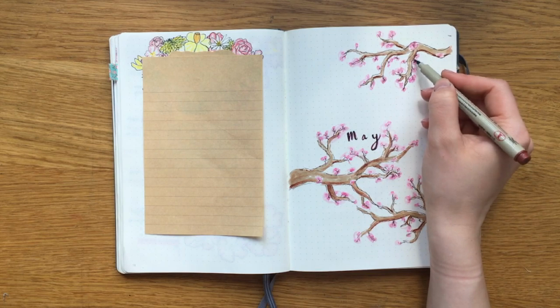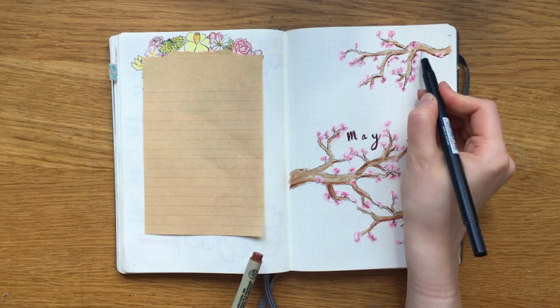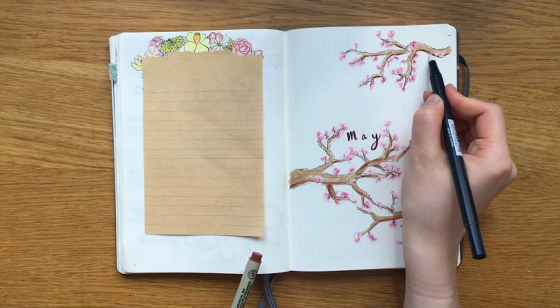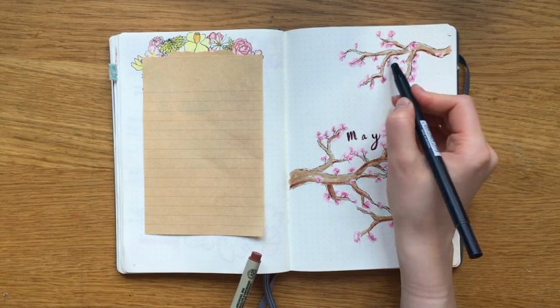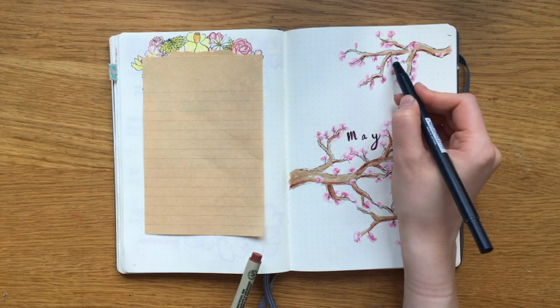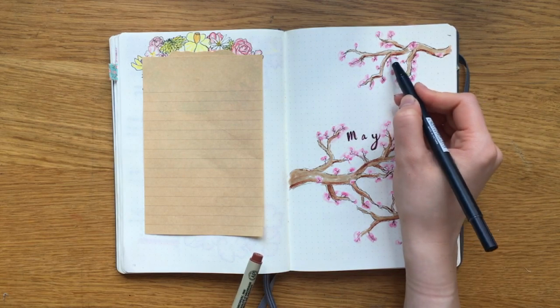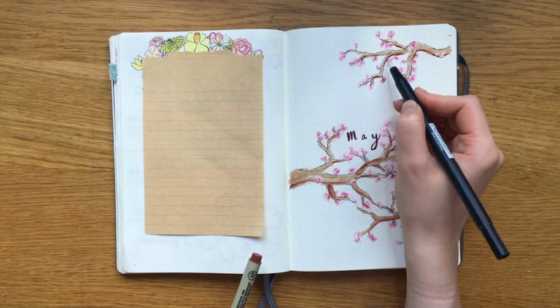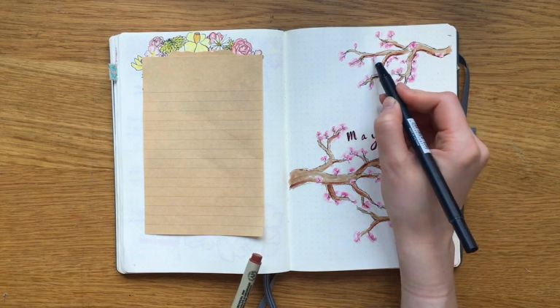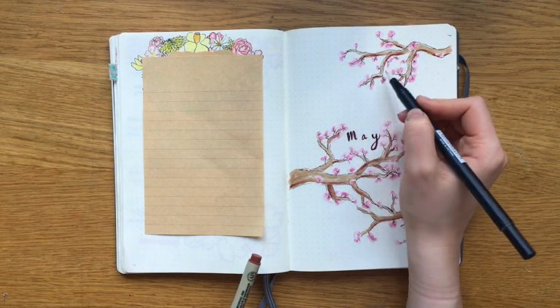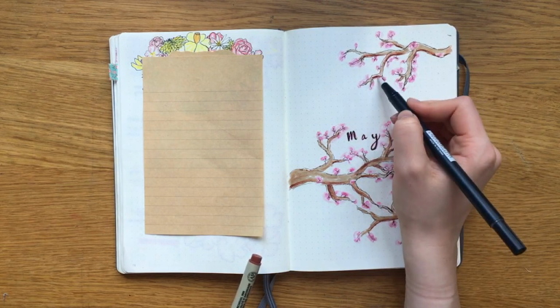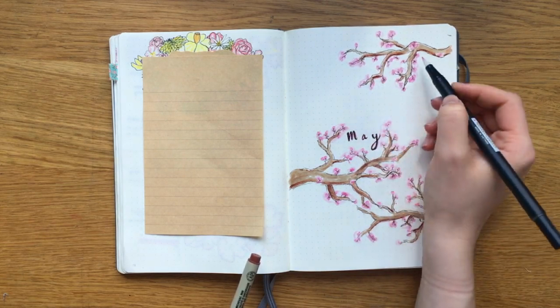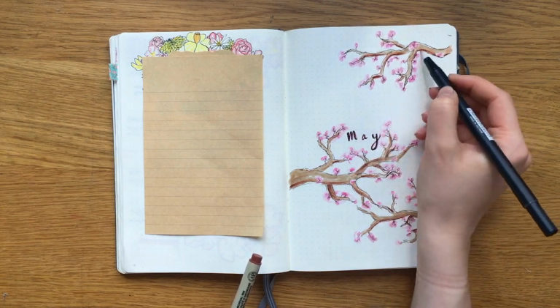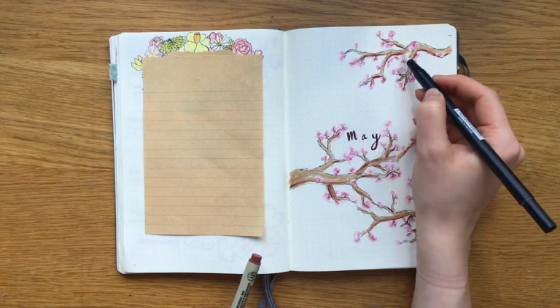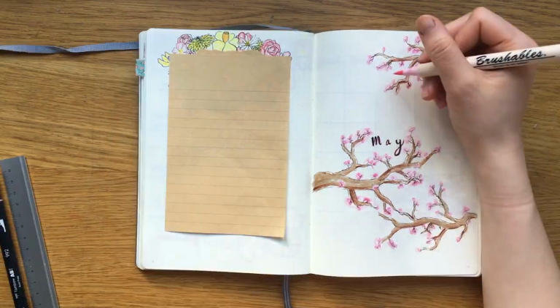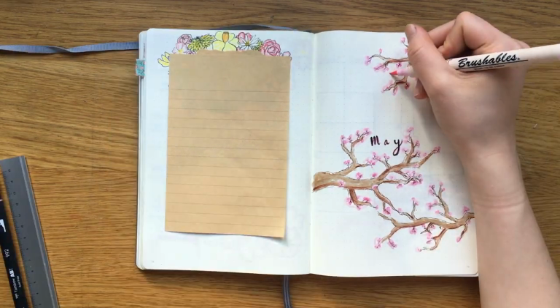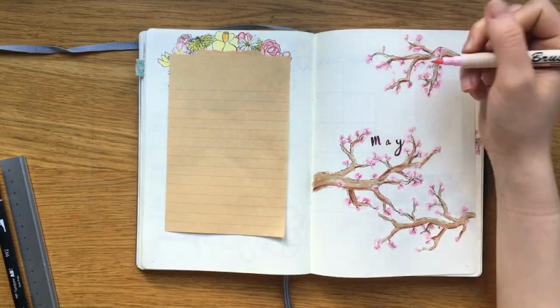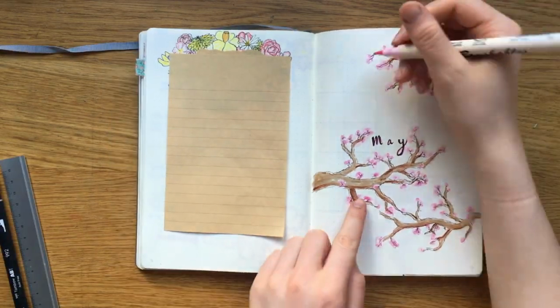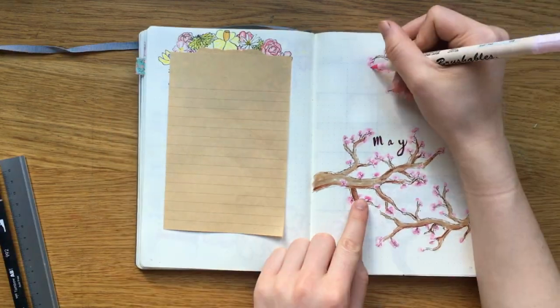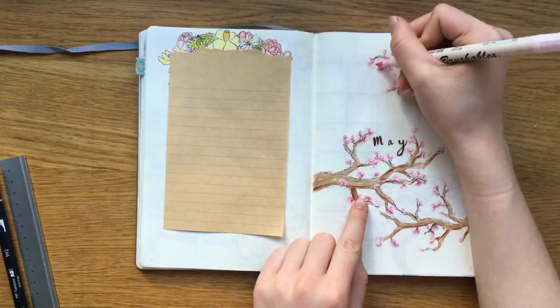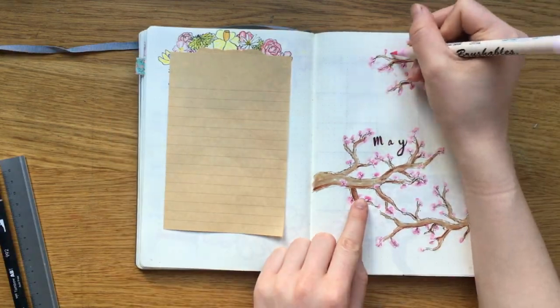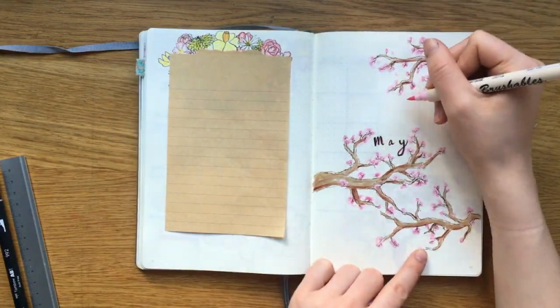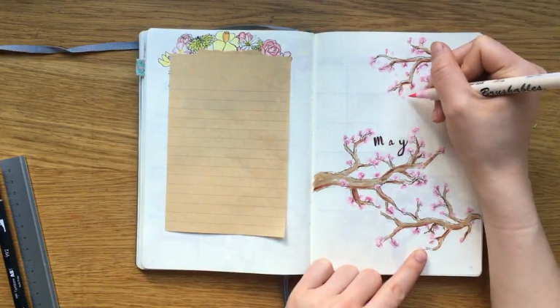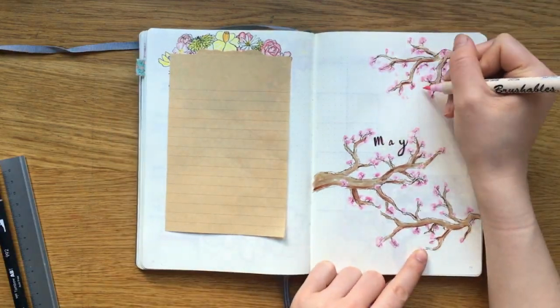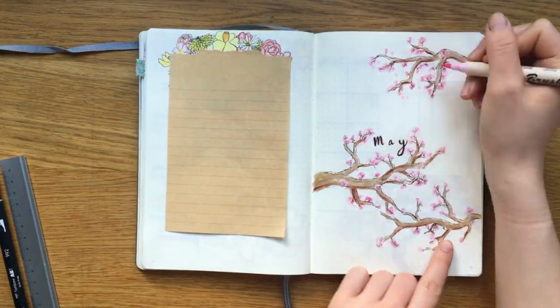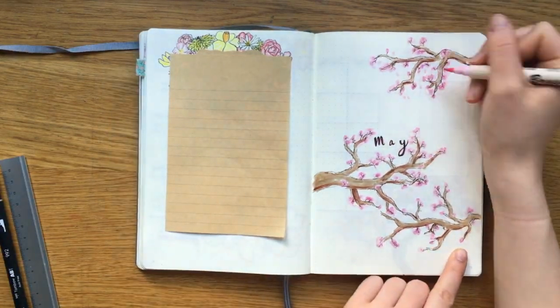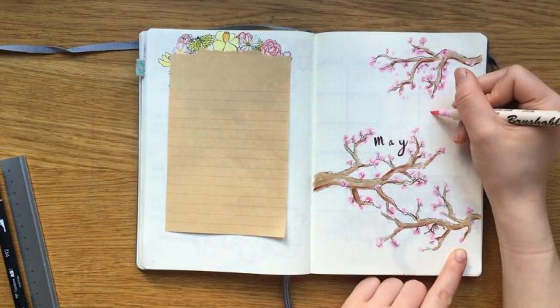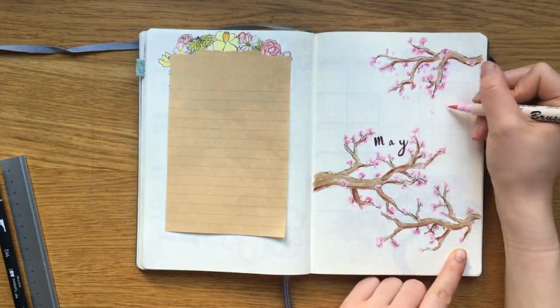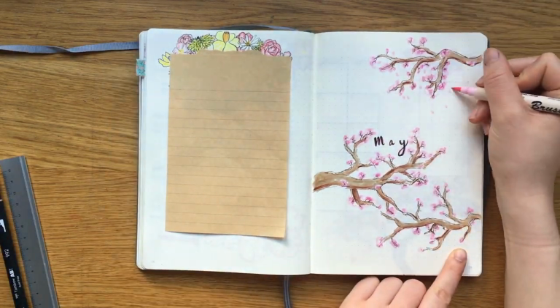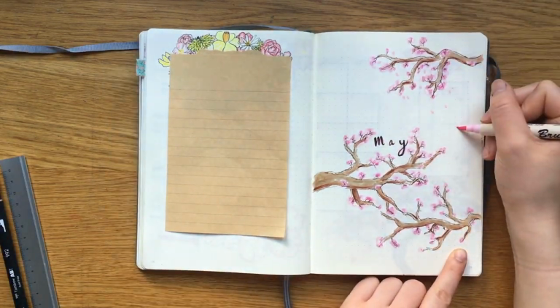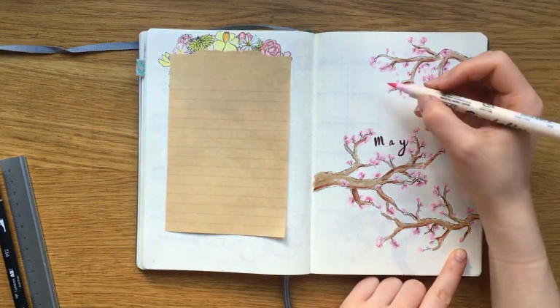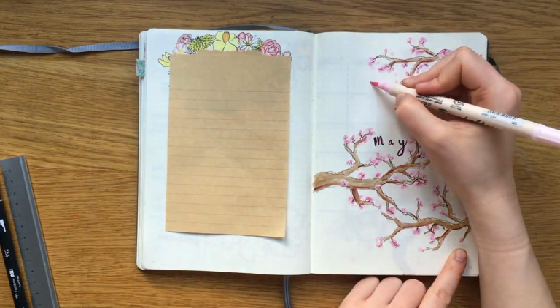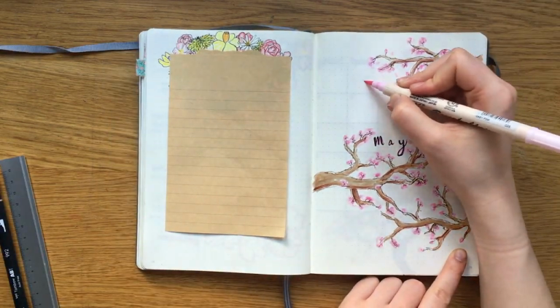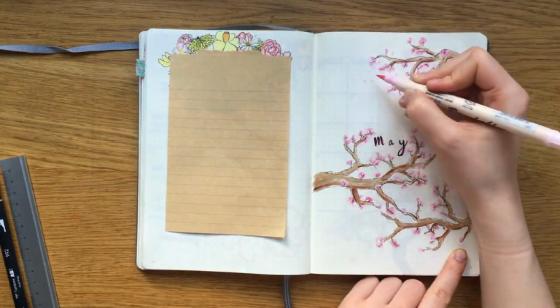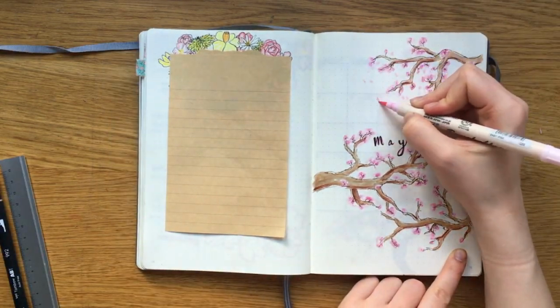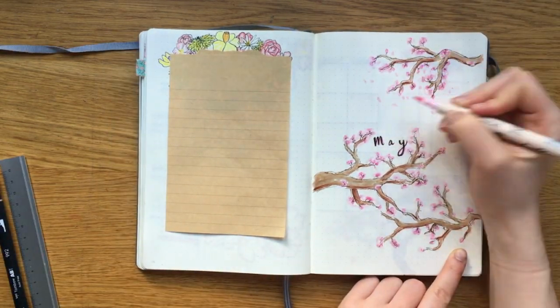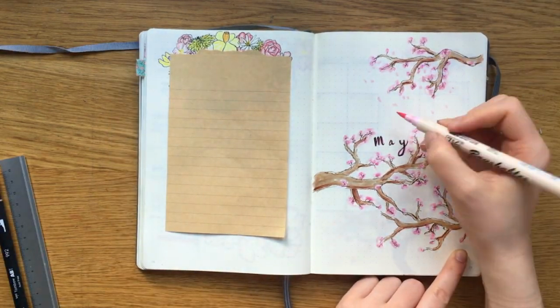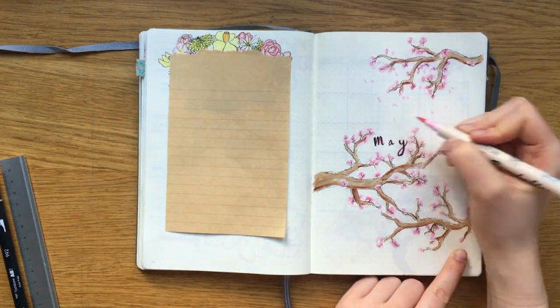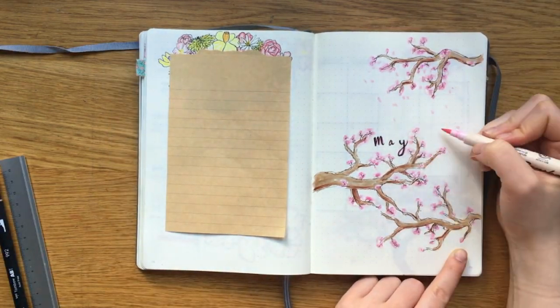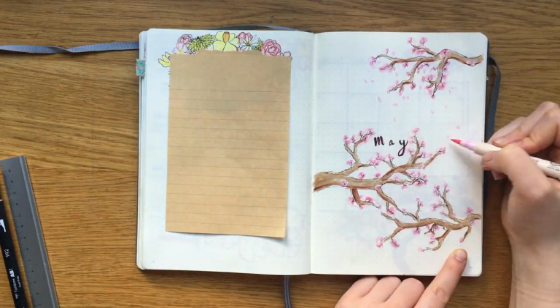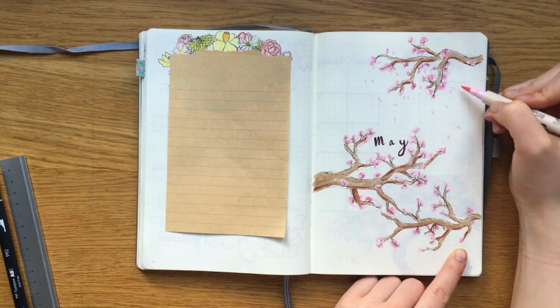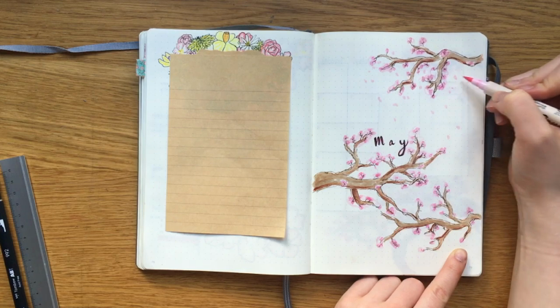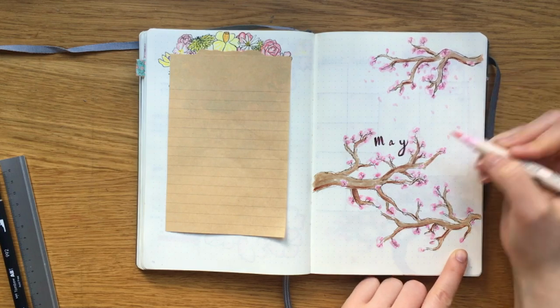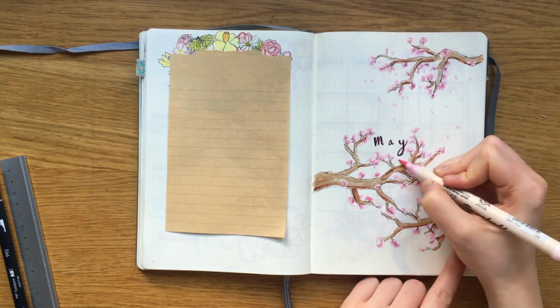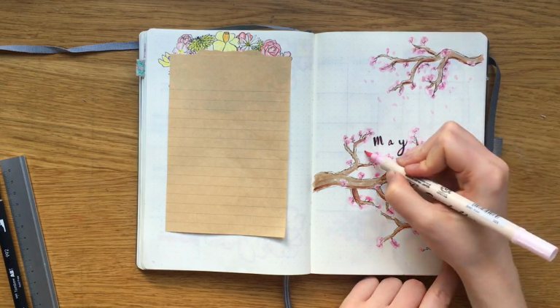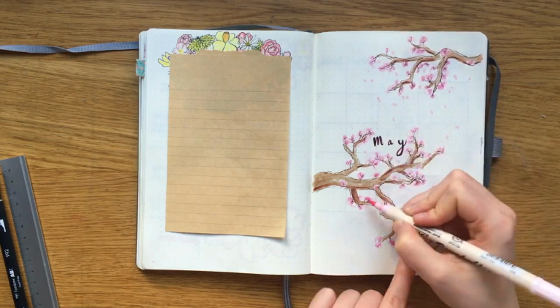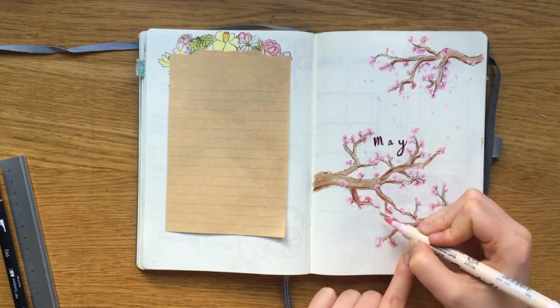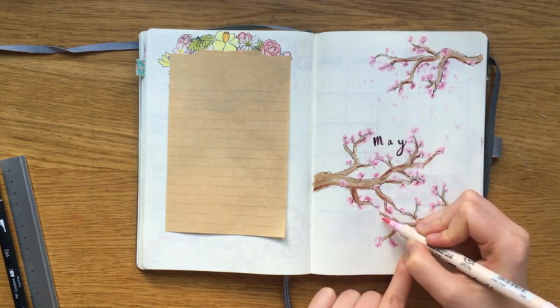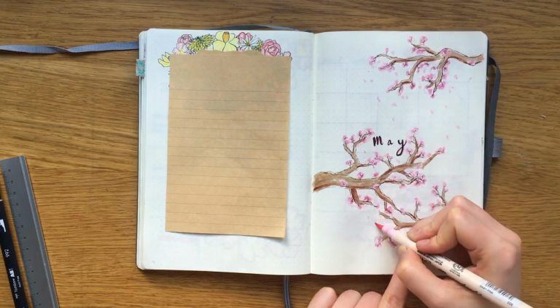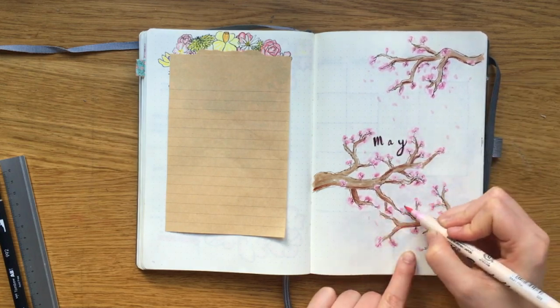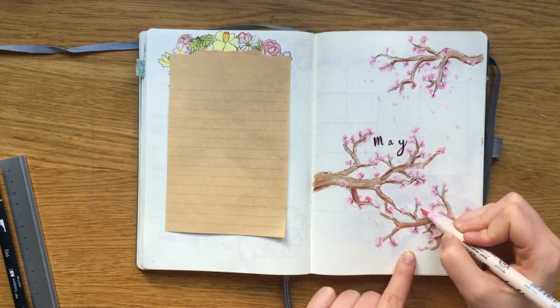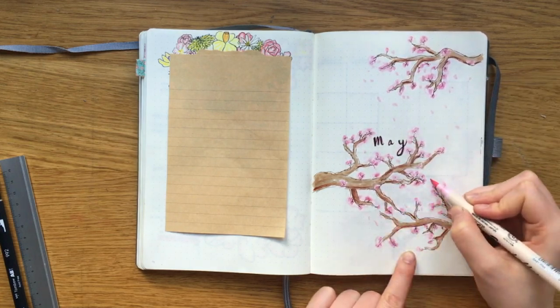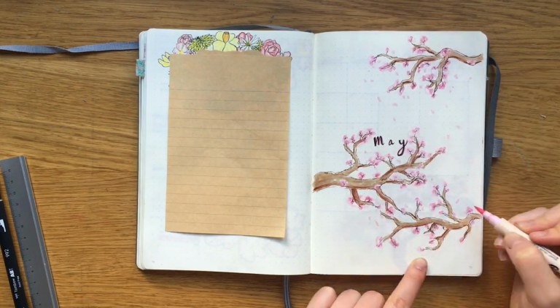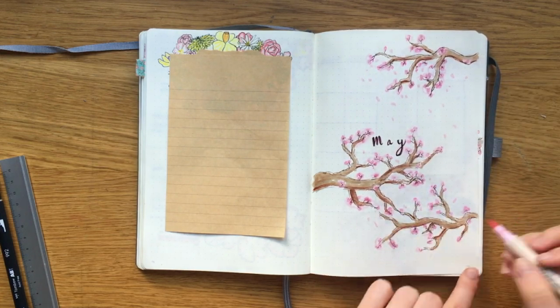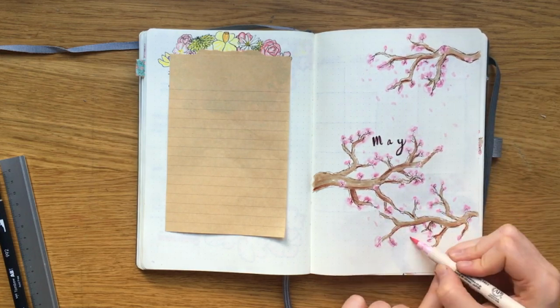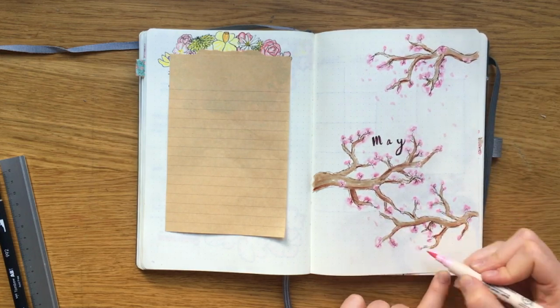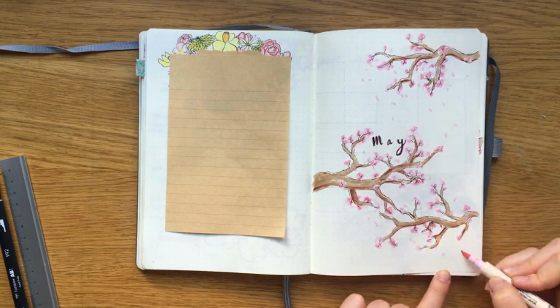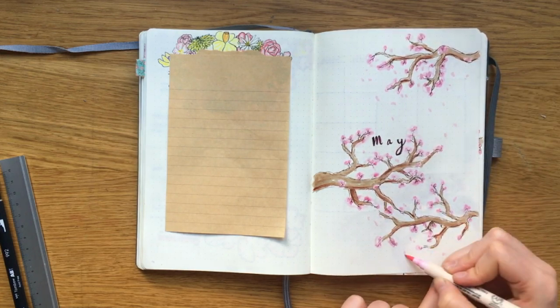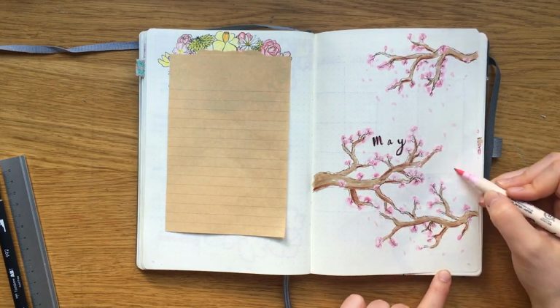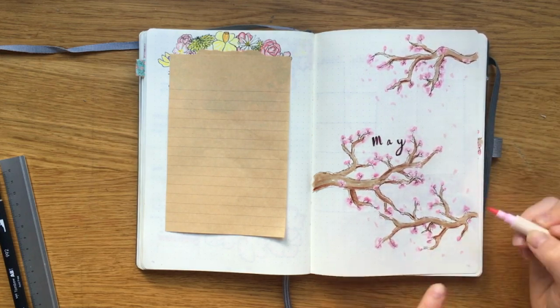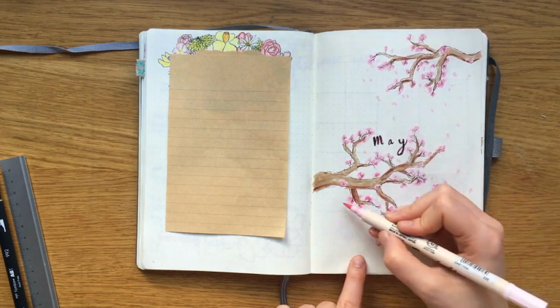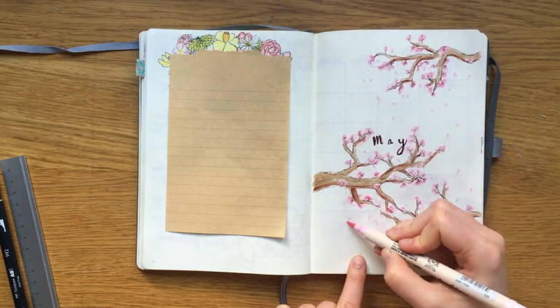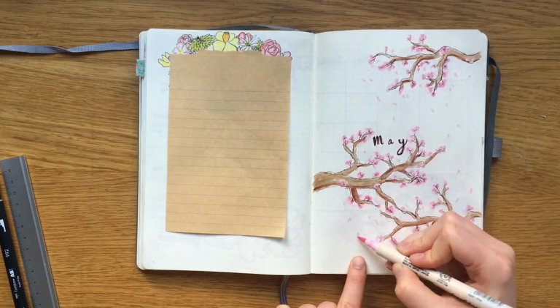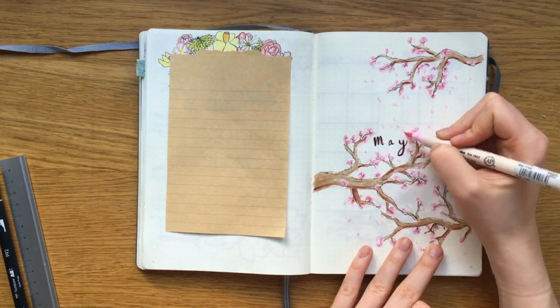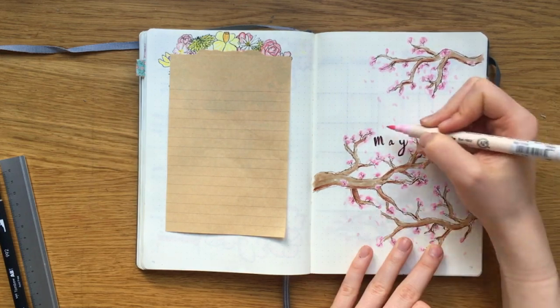Then I drew out some petals falling from the branches and concentrated them a little around the lettering.